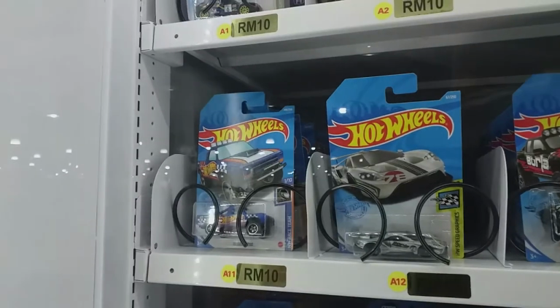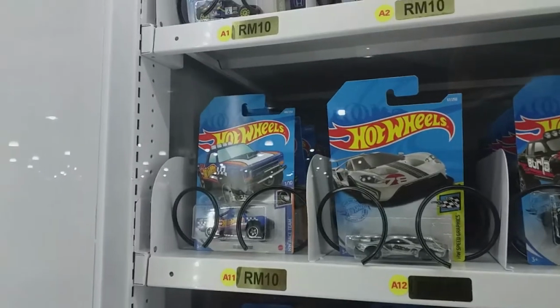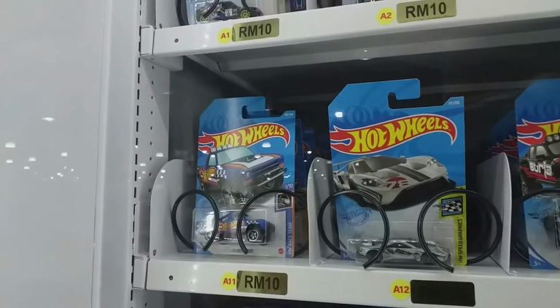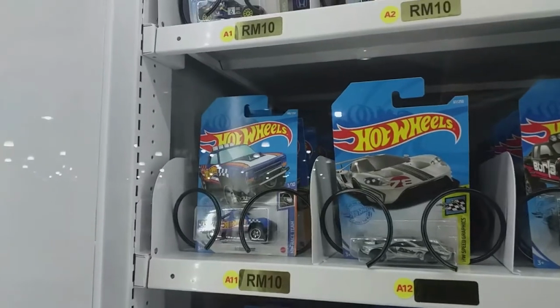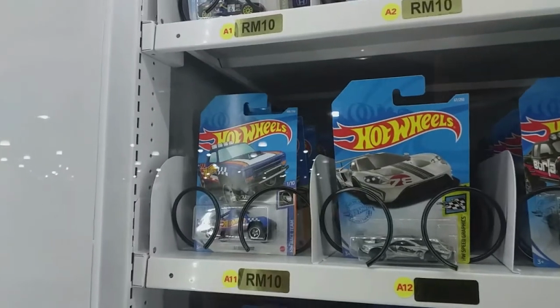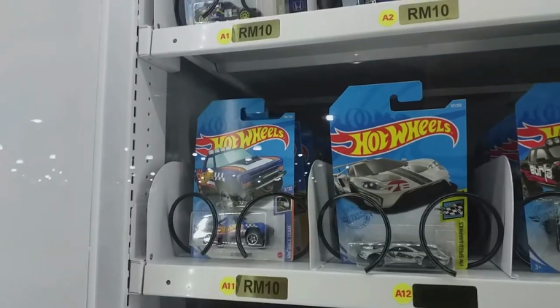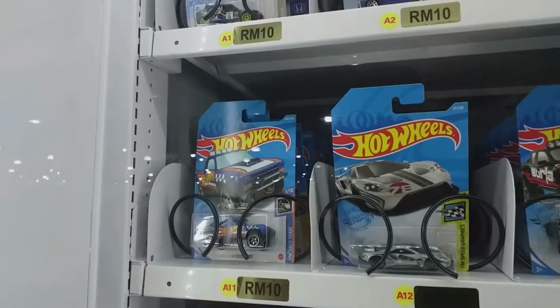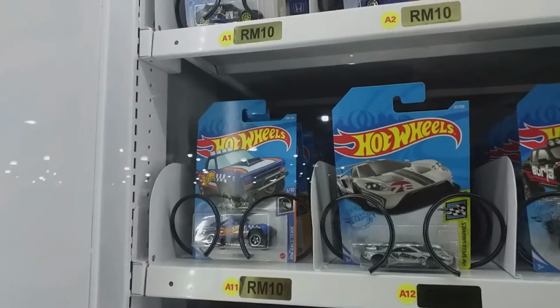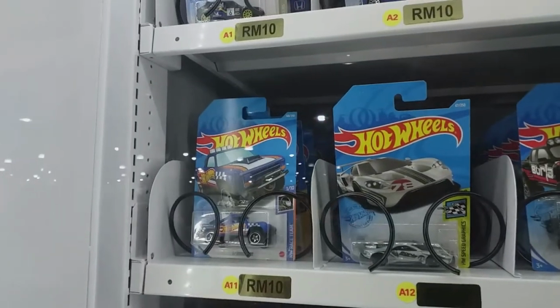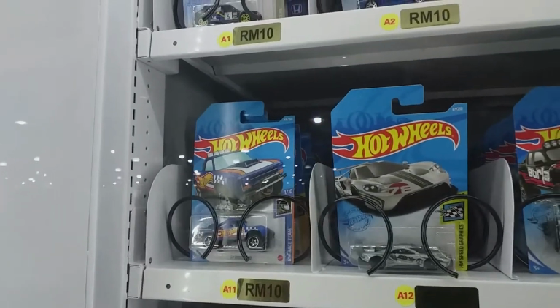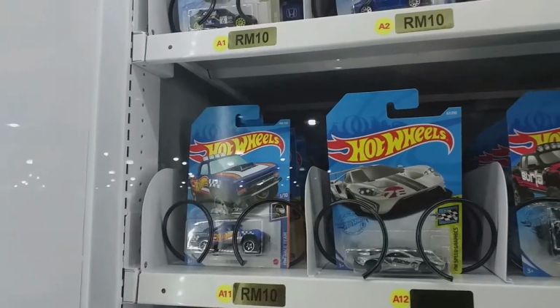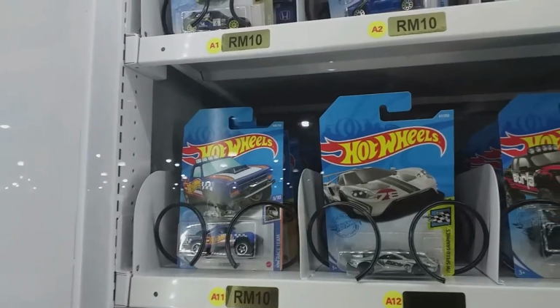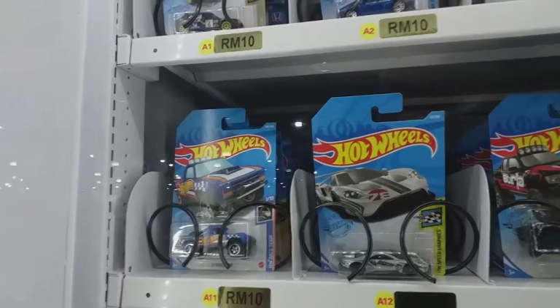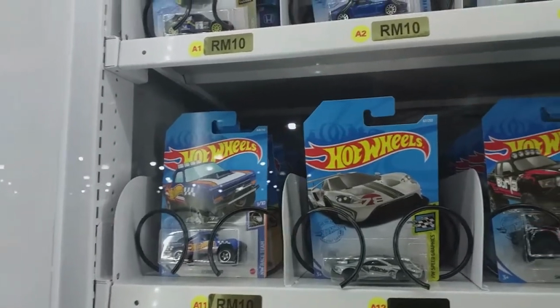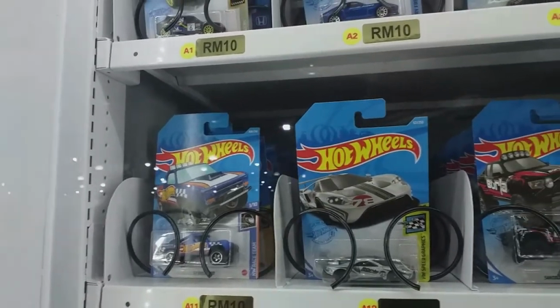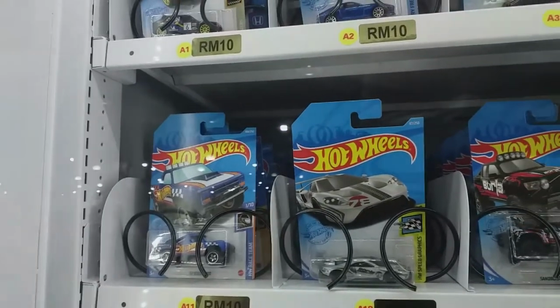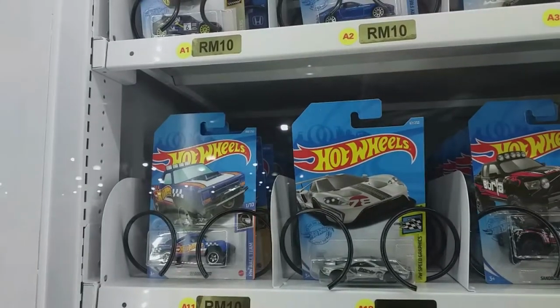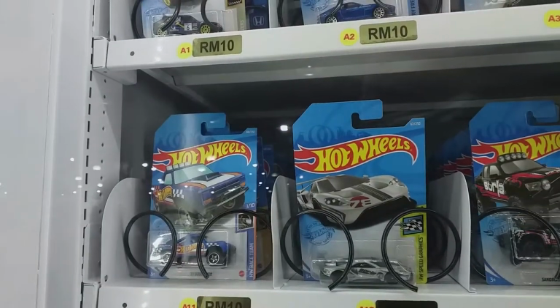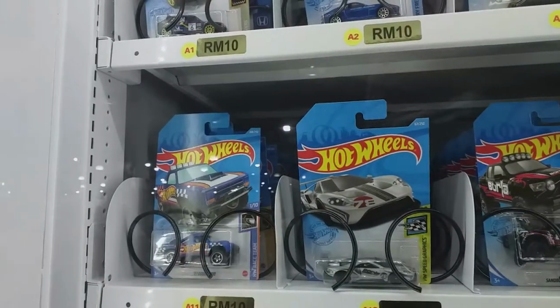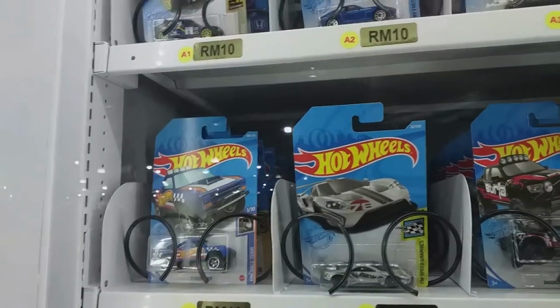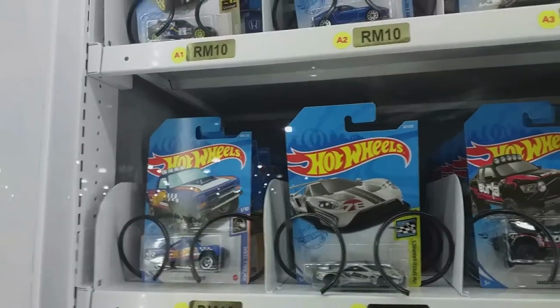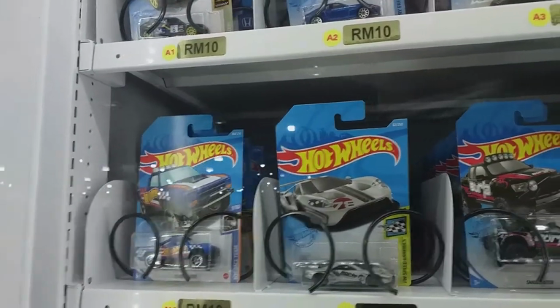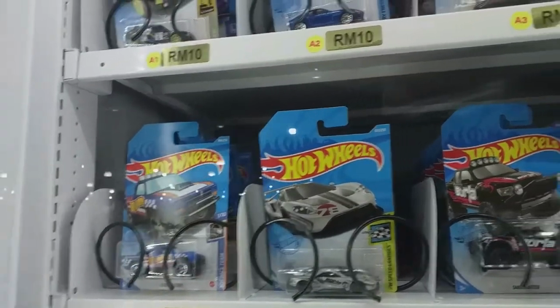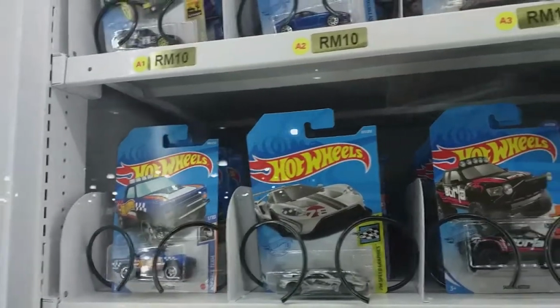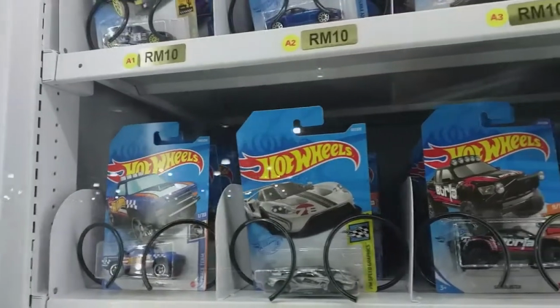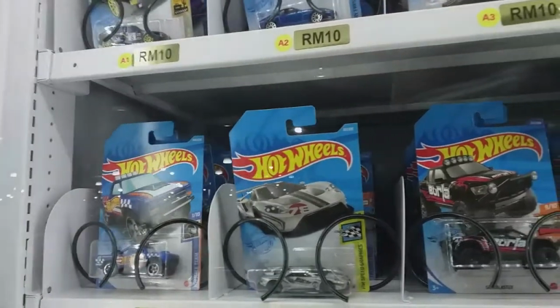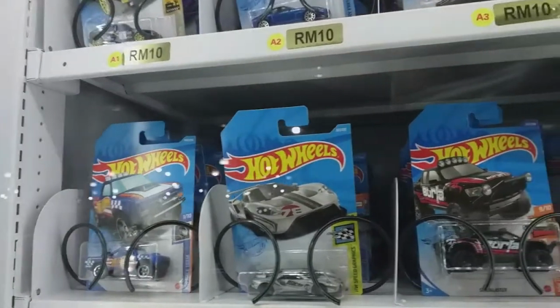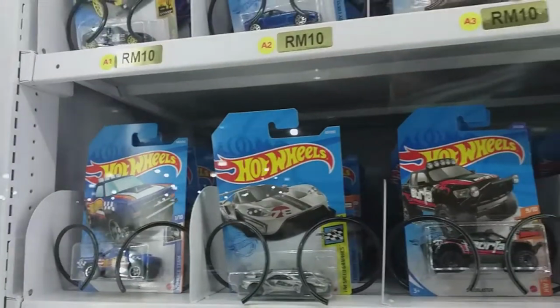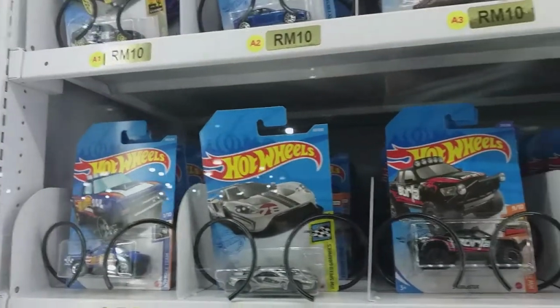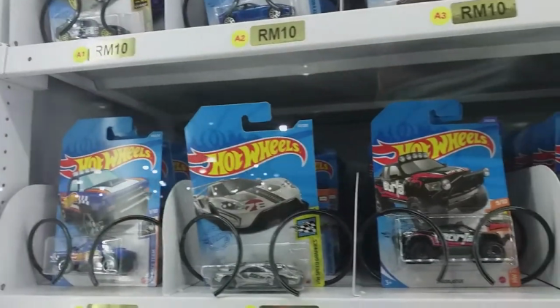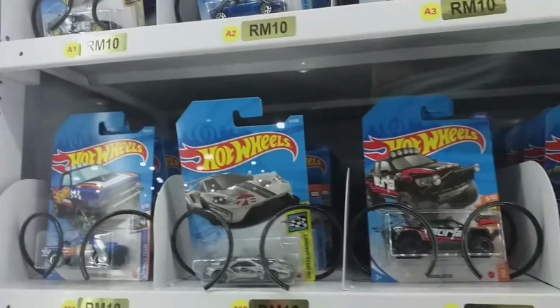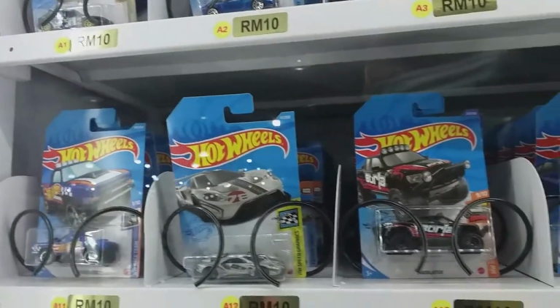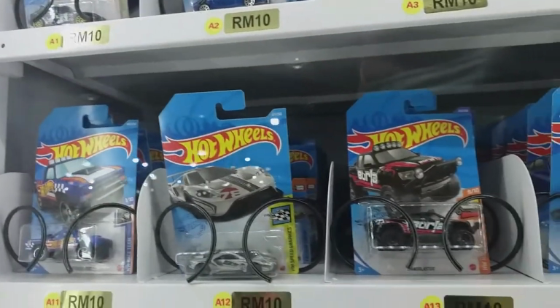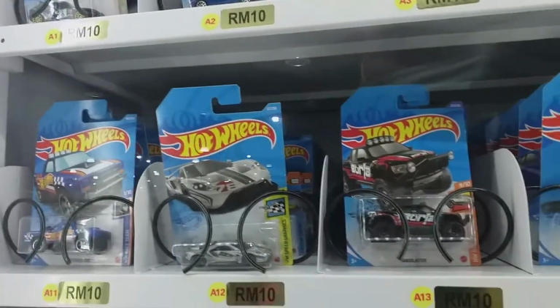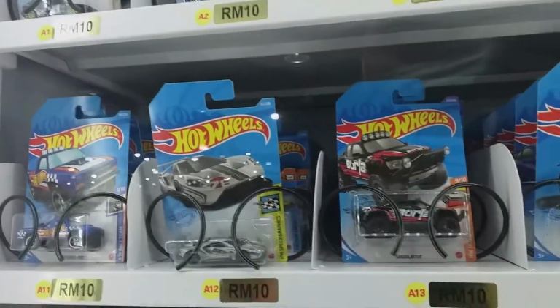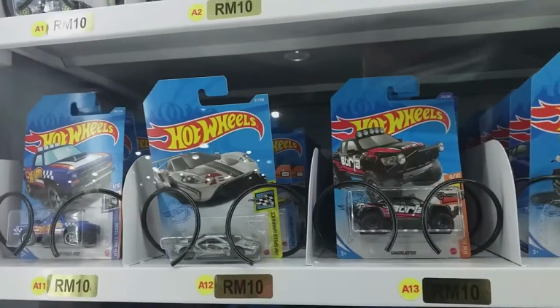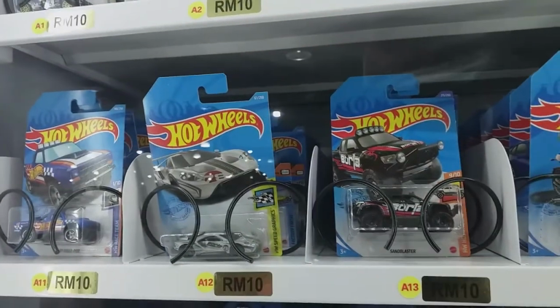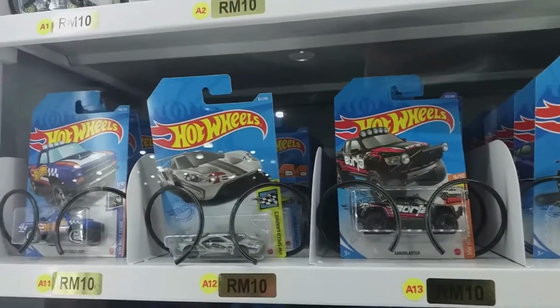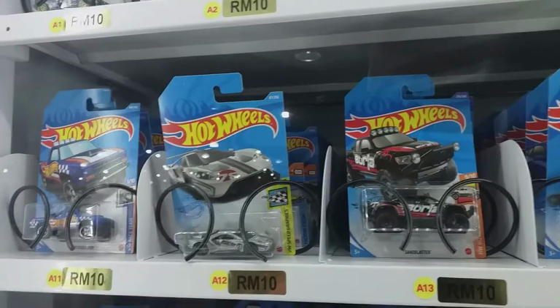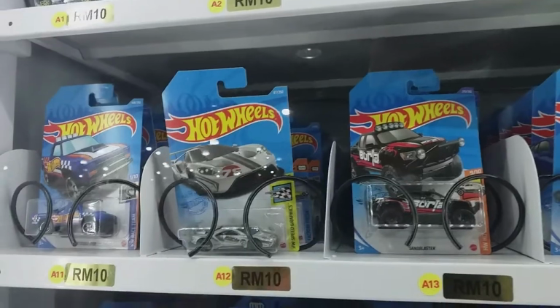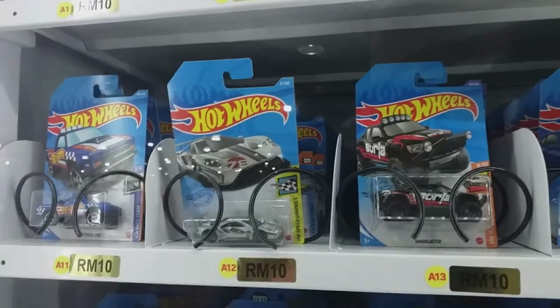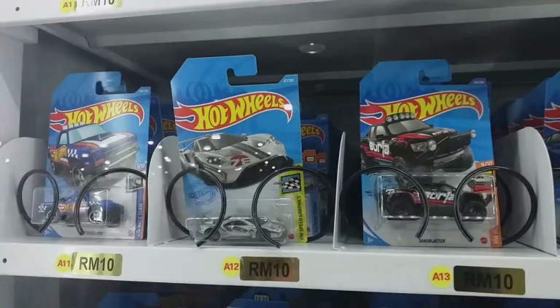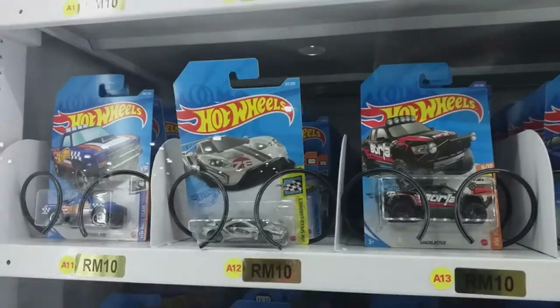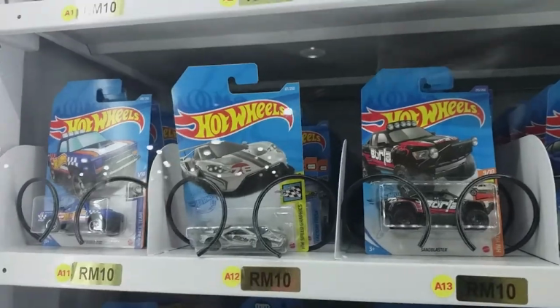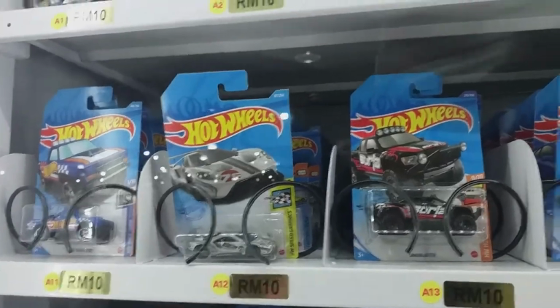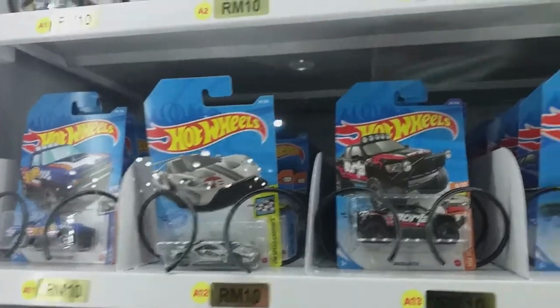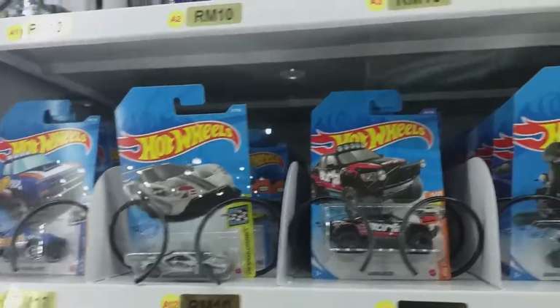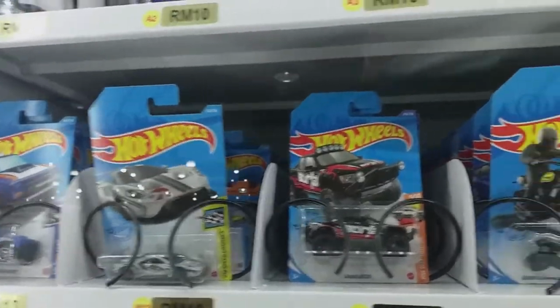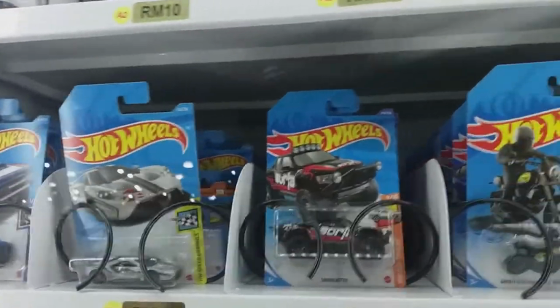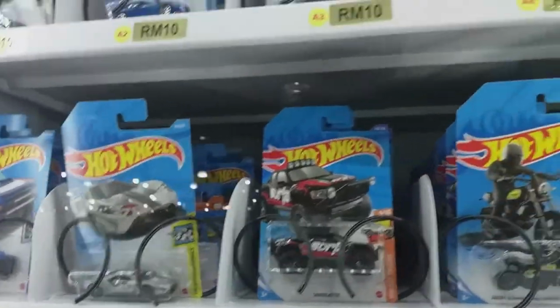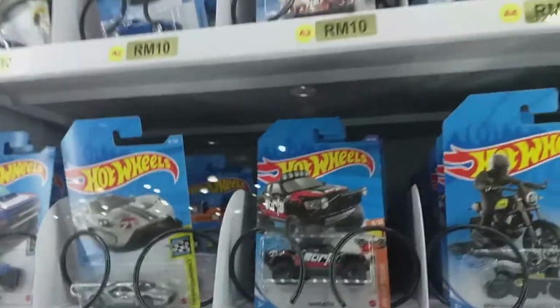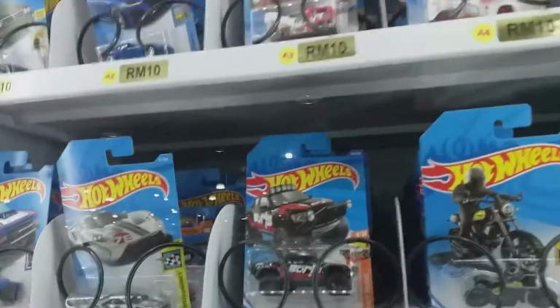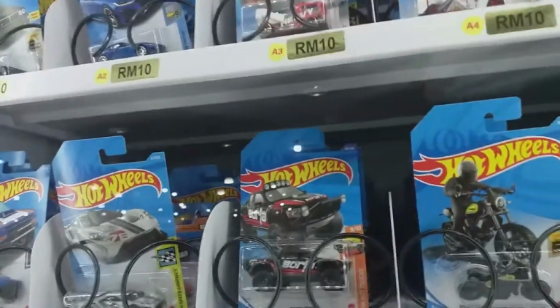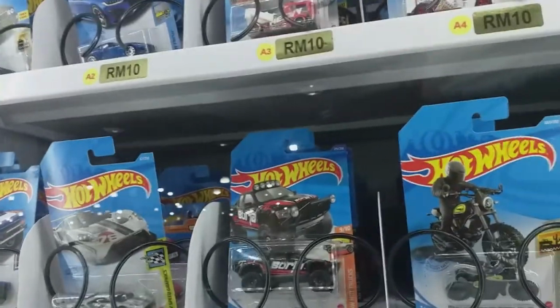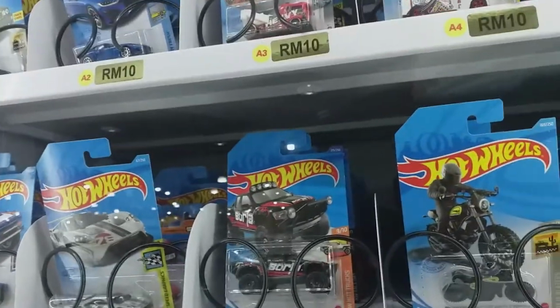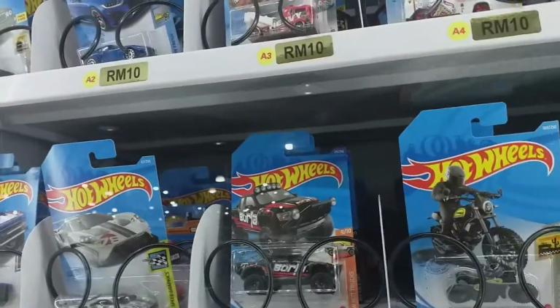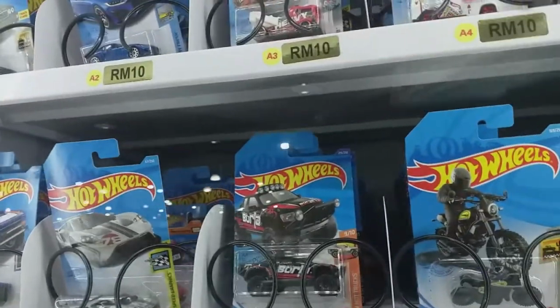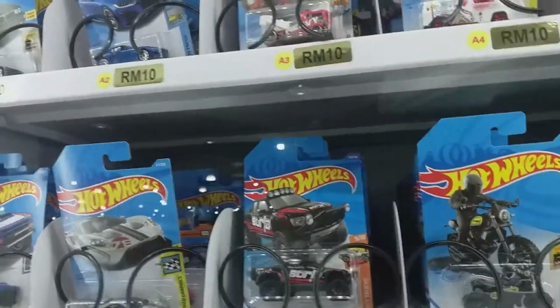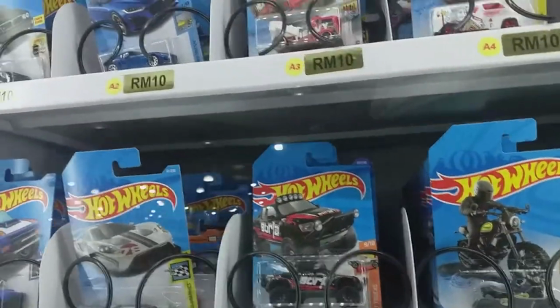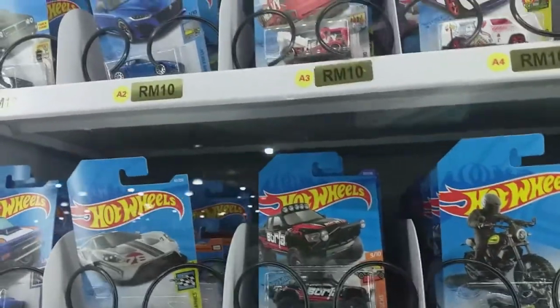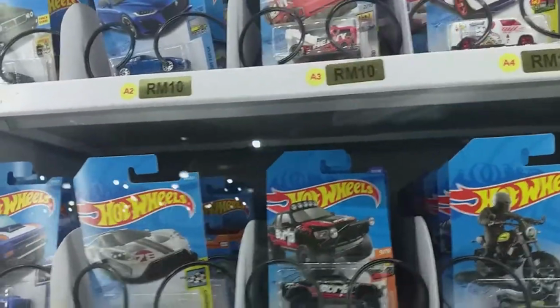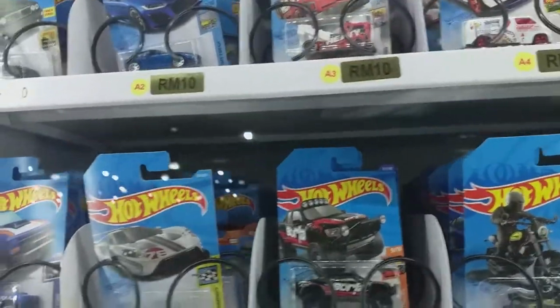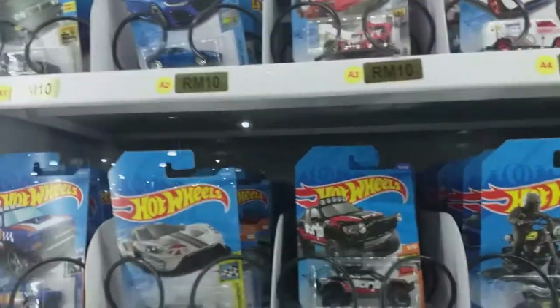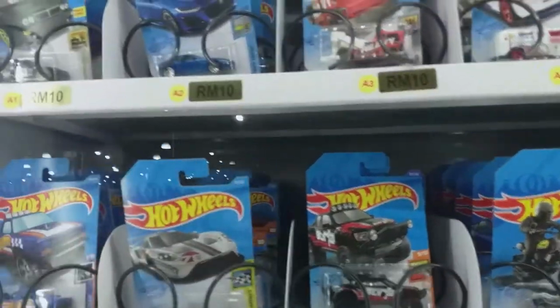Dodge D100 with Porsche 944. Ford GT Race with Audi Spider.